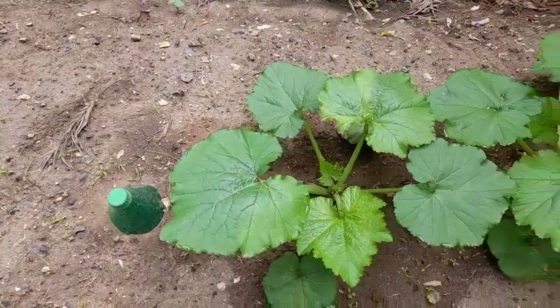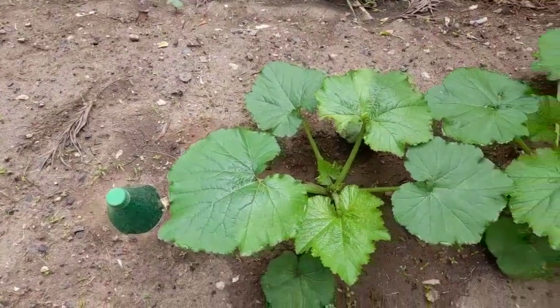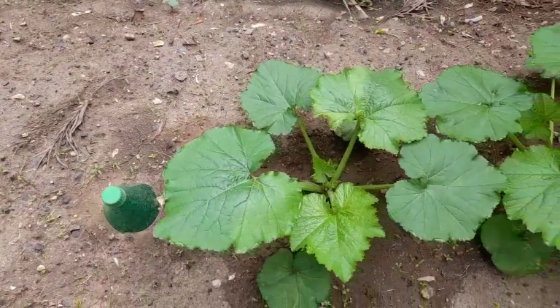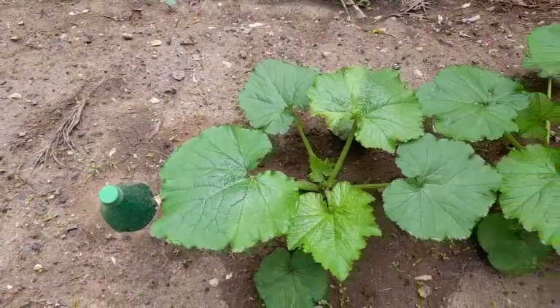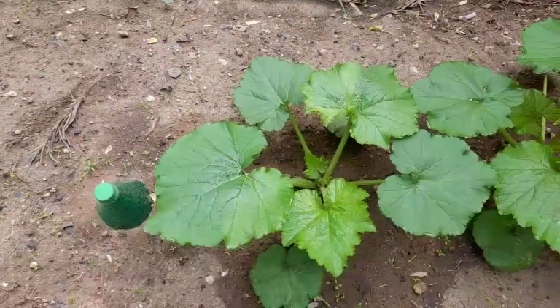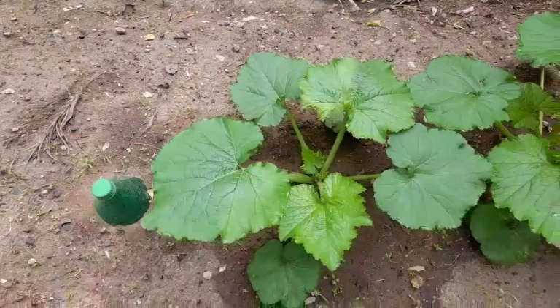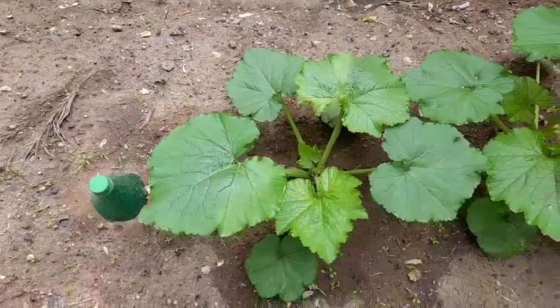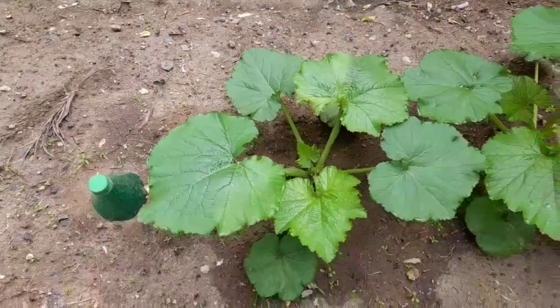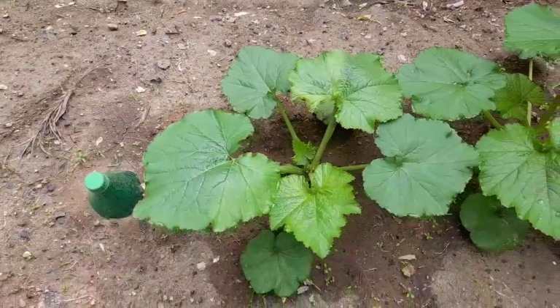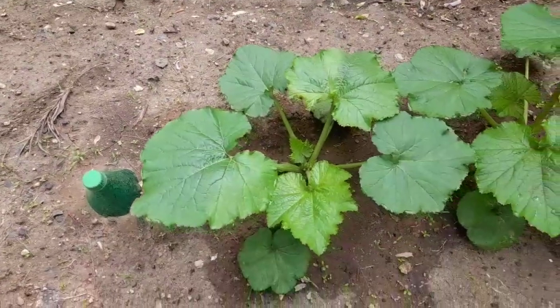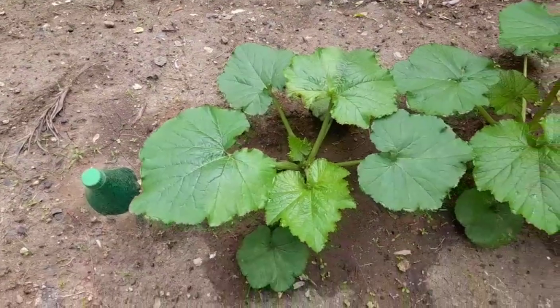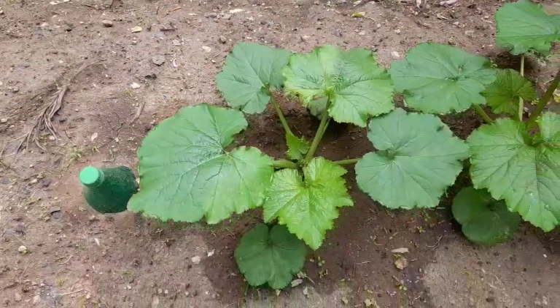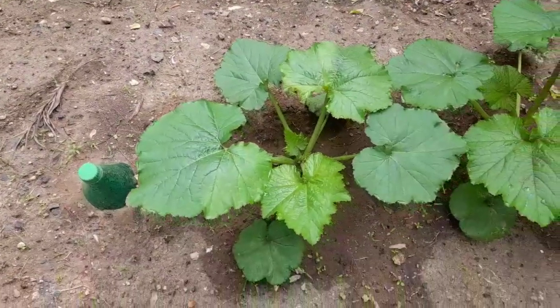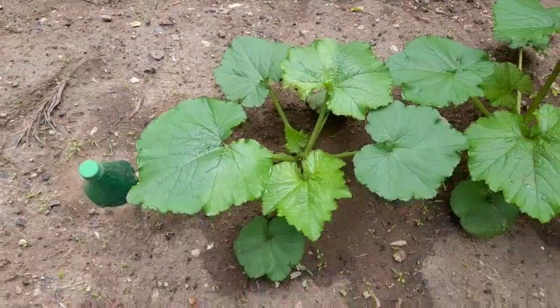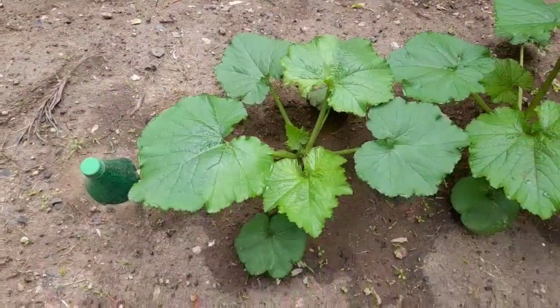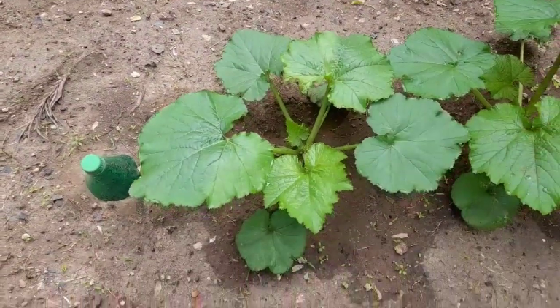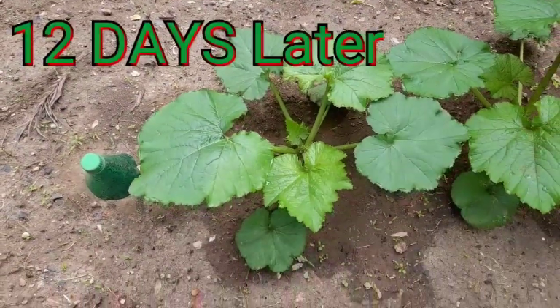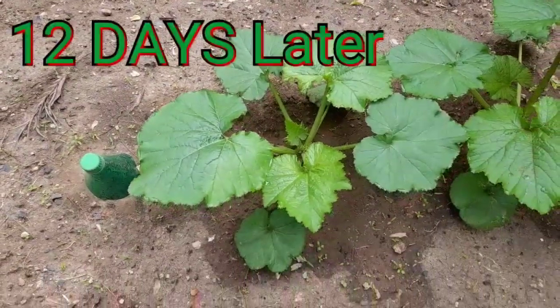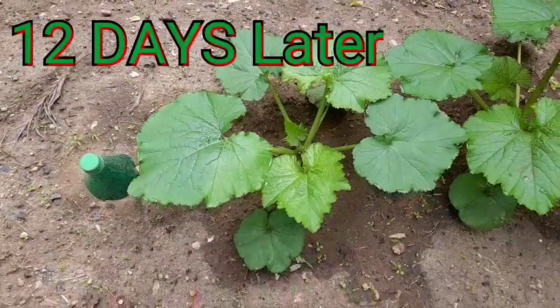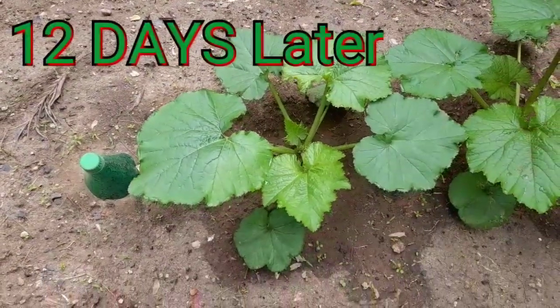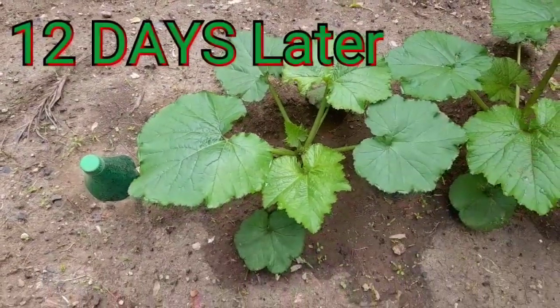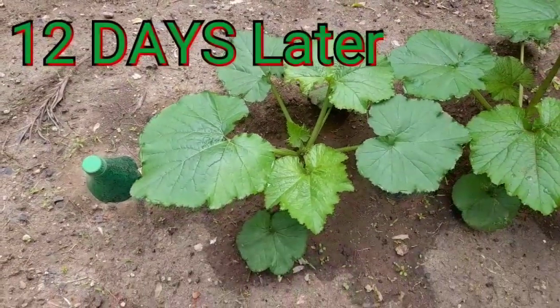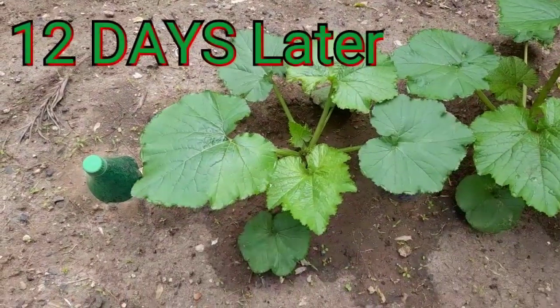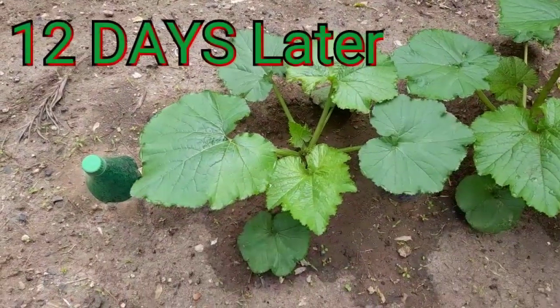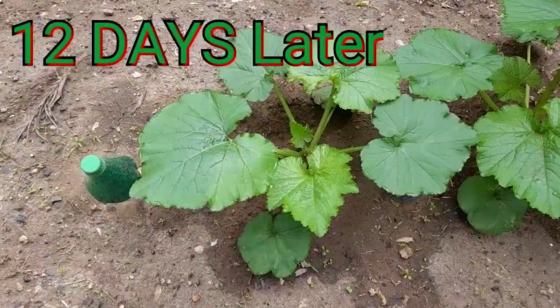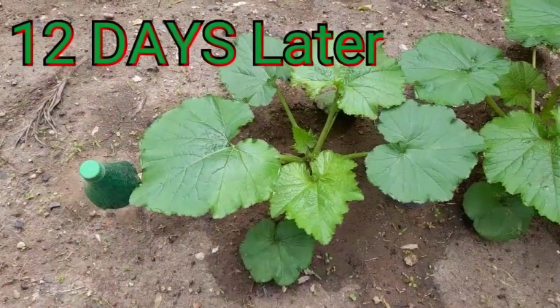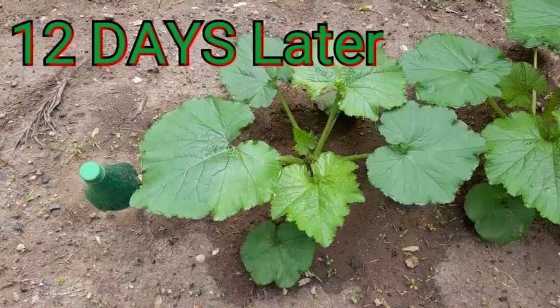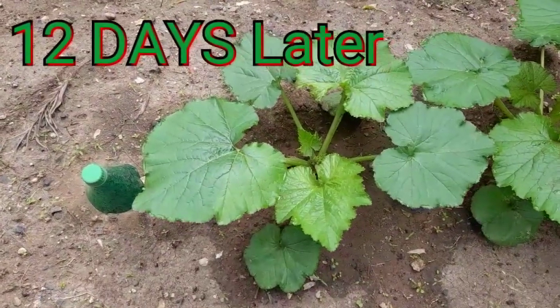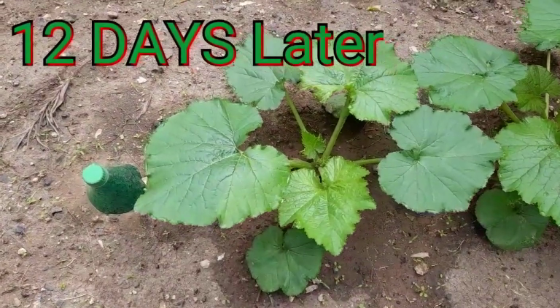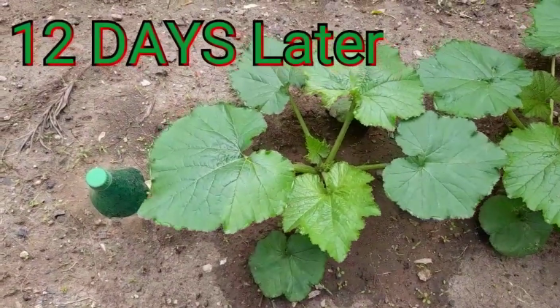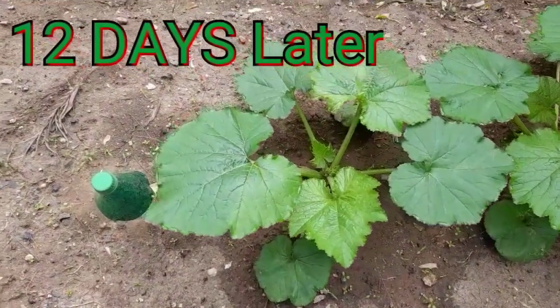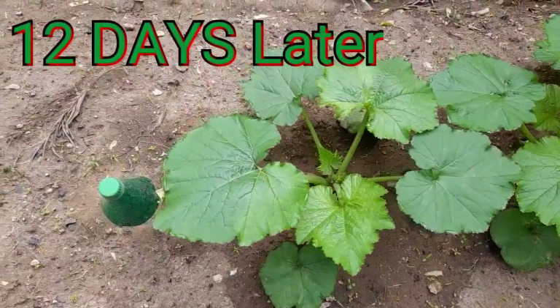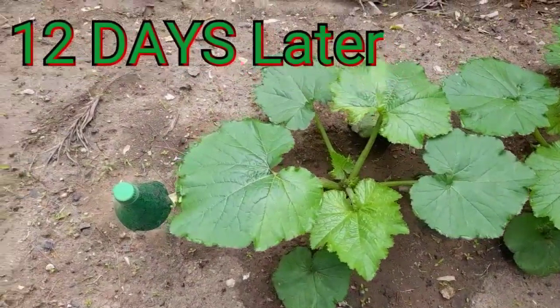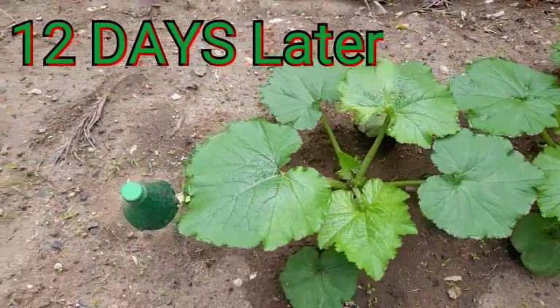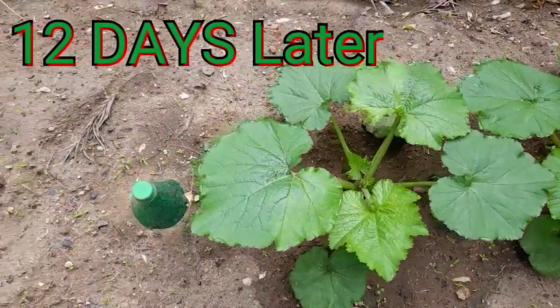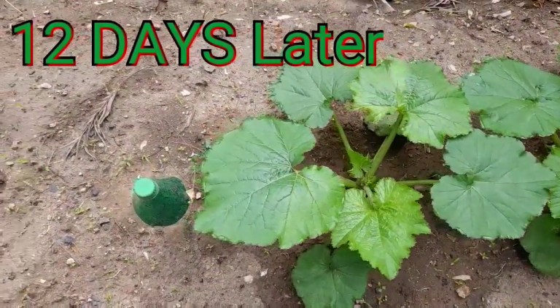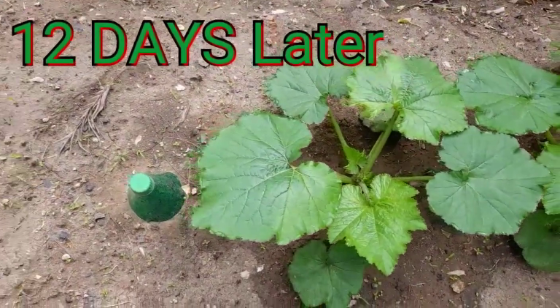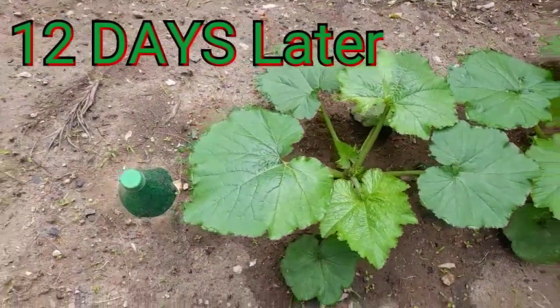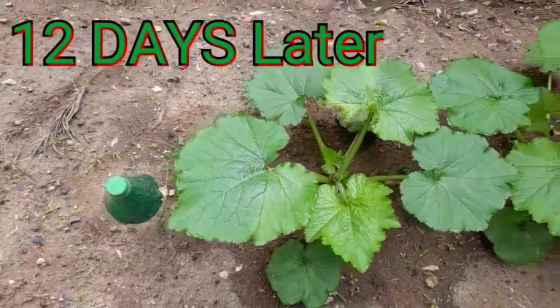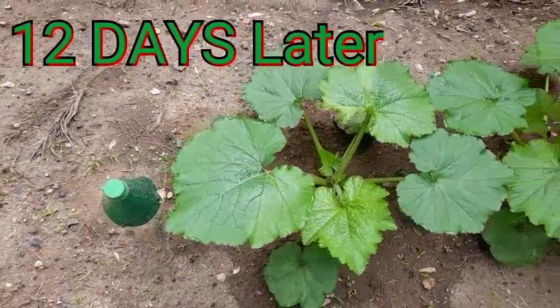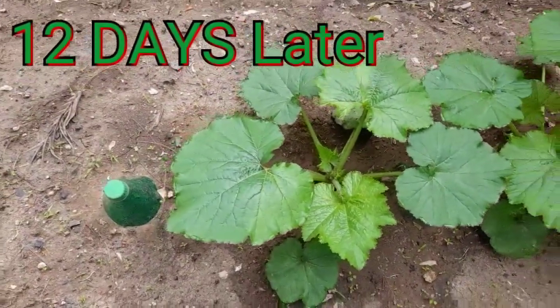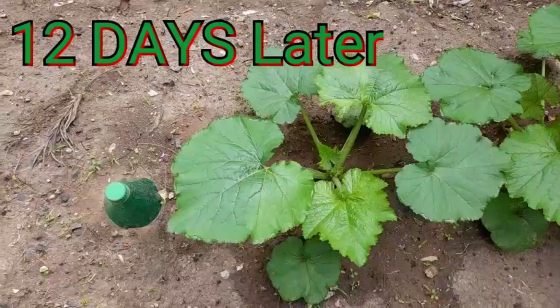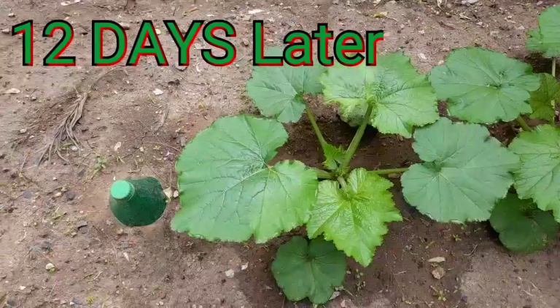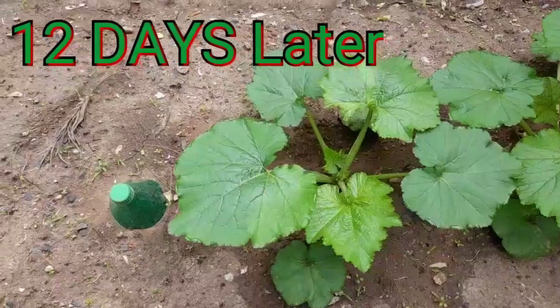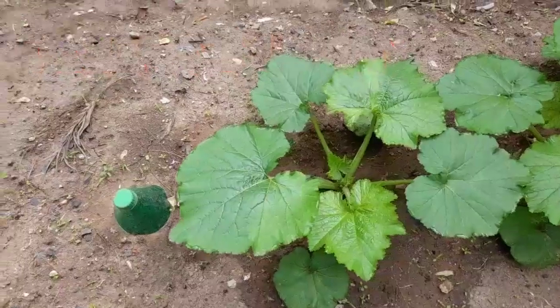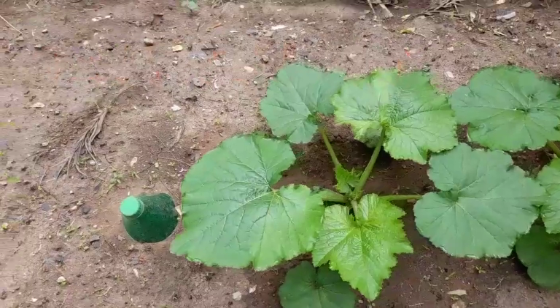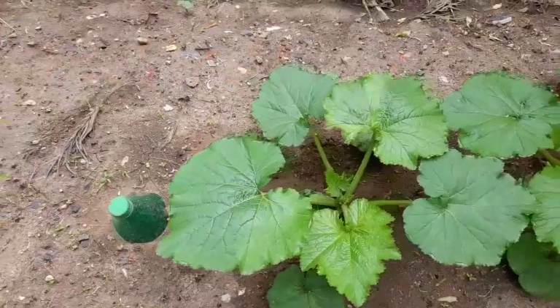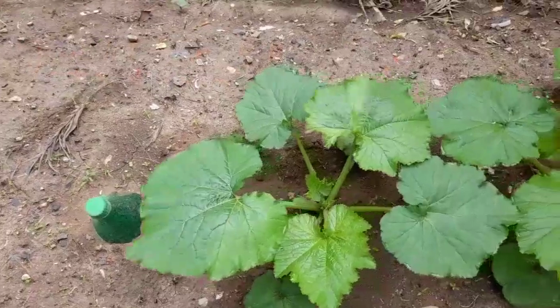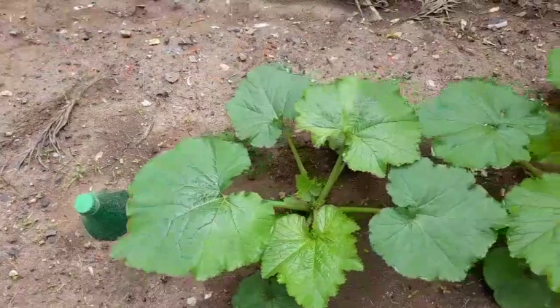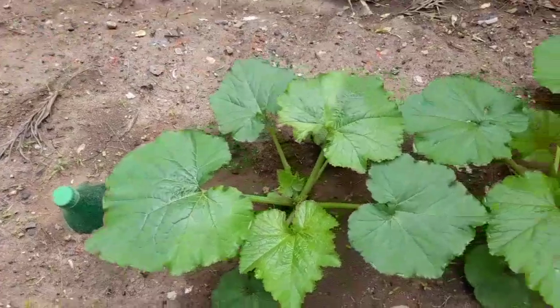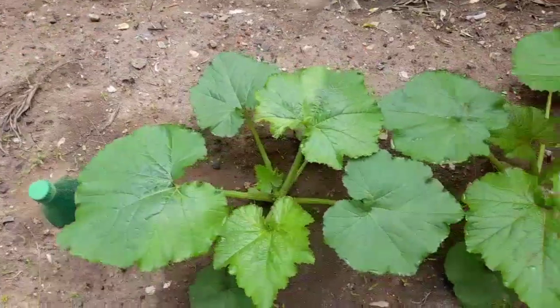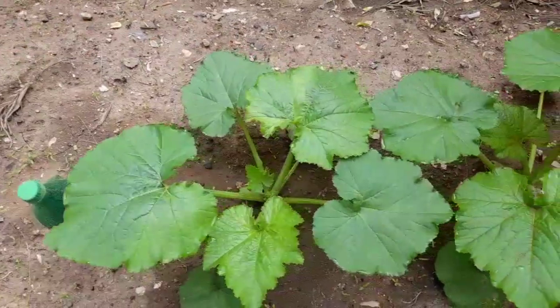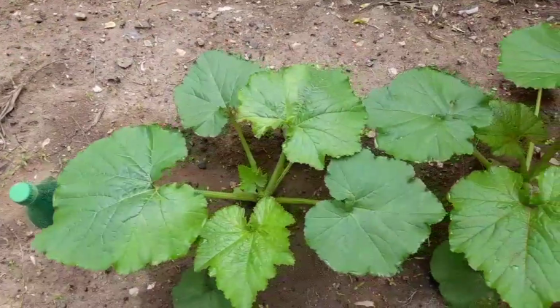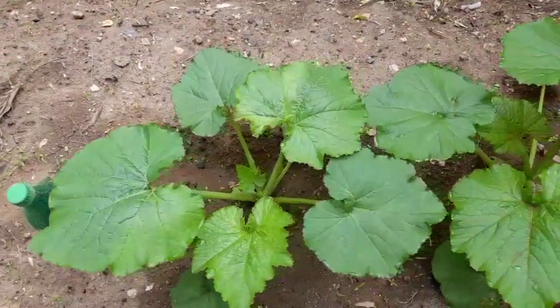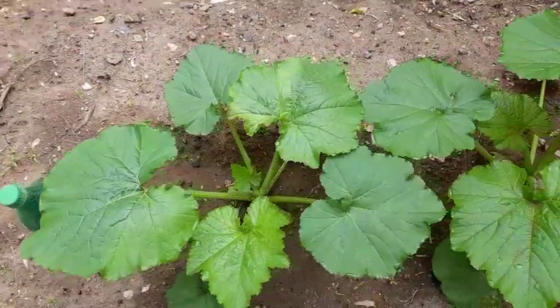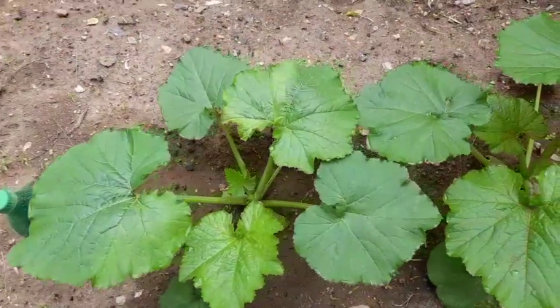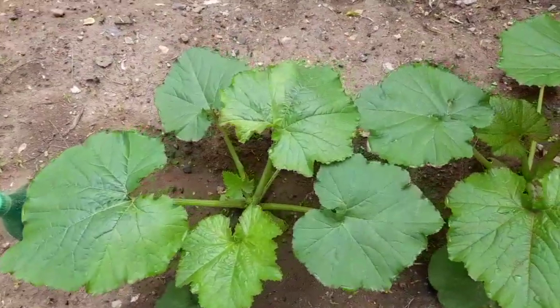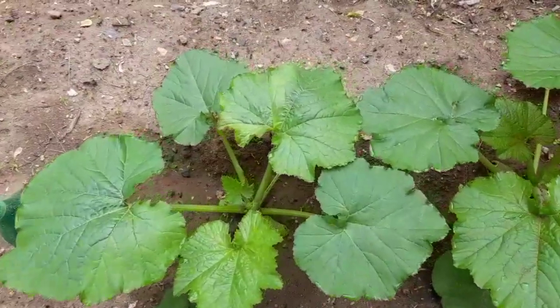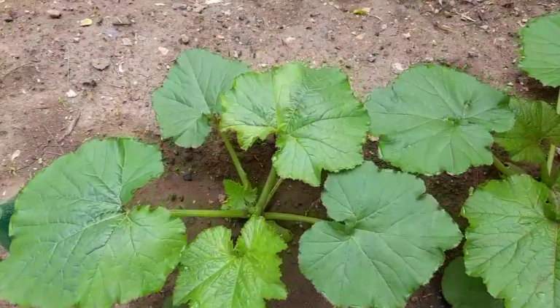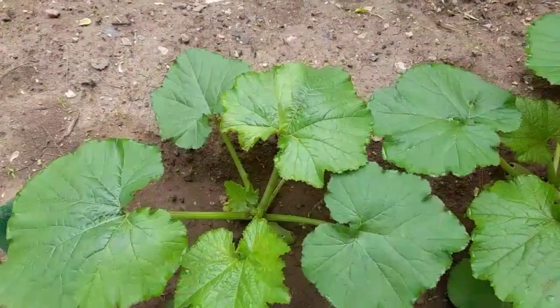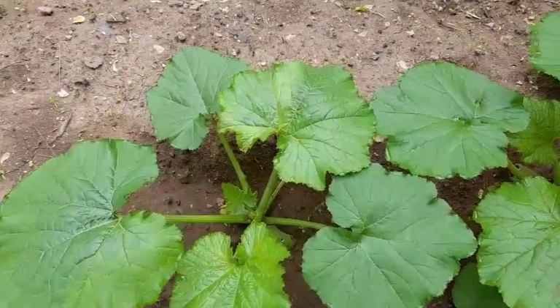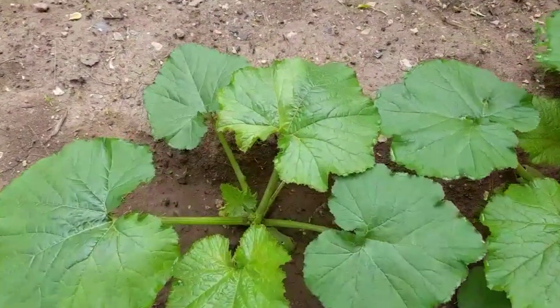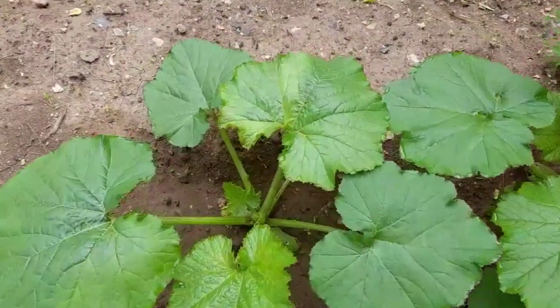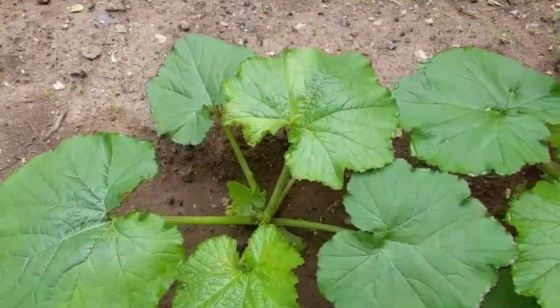It's a beautiful morning — this is 12 days later. Look at this!